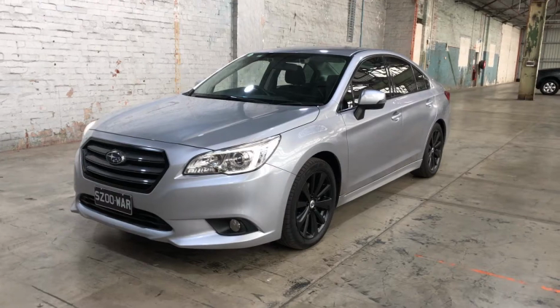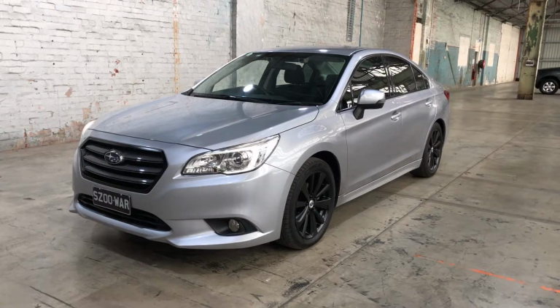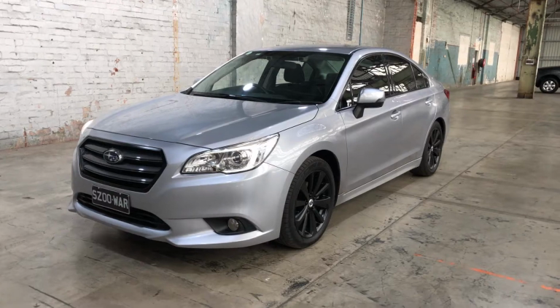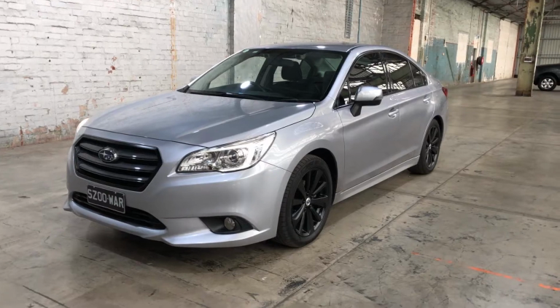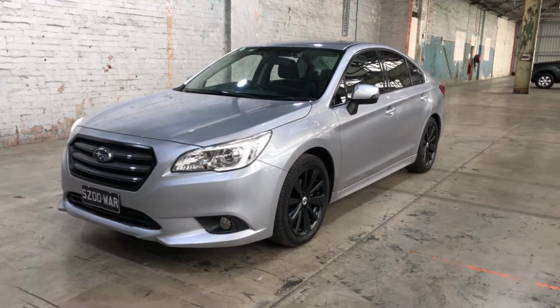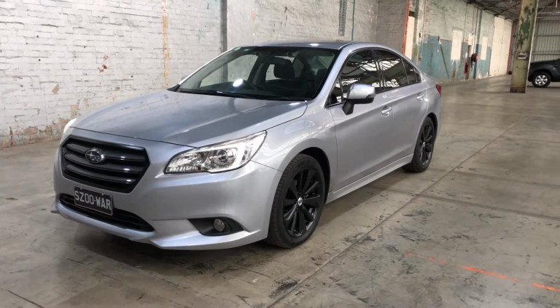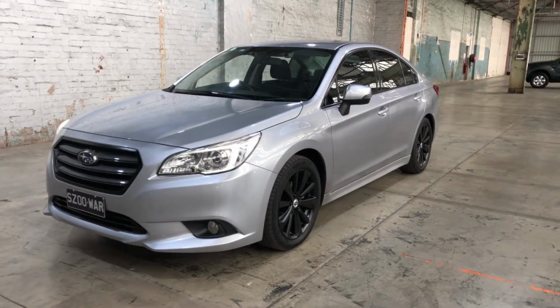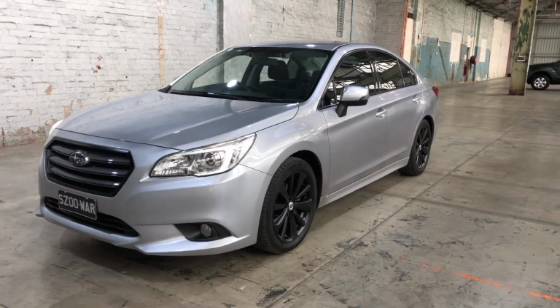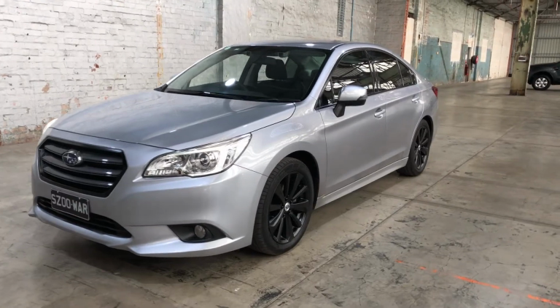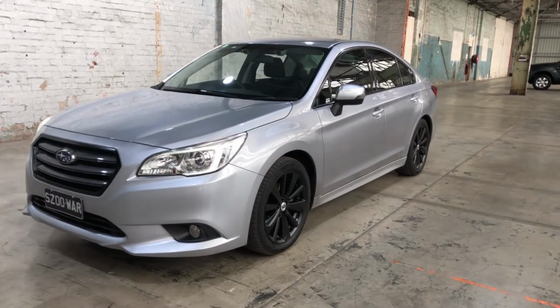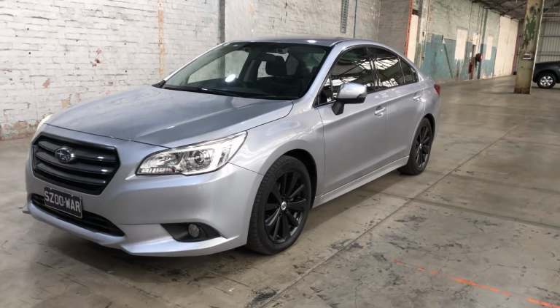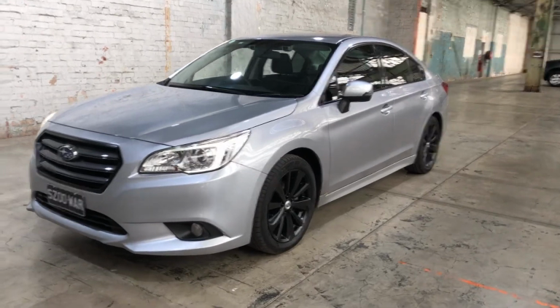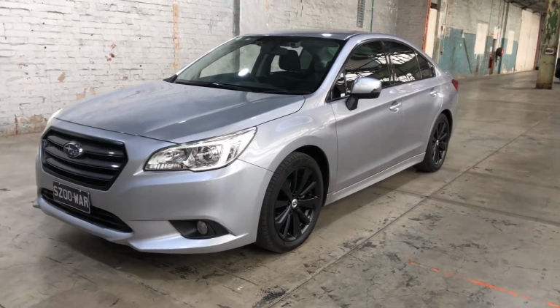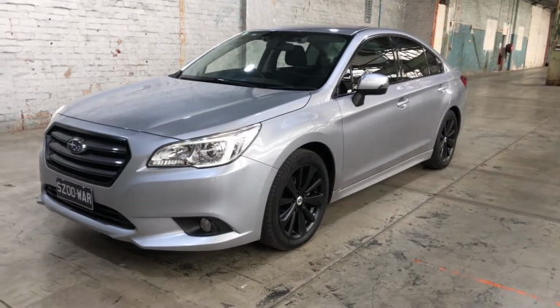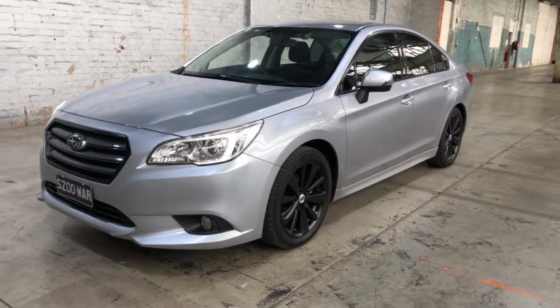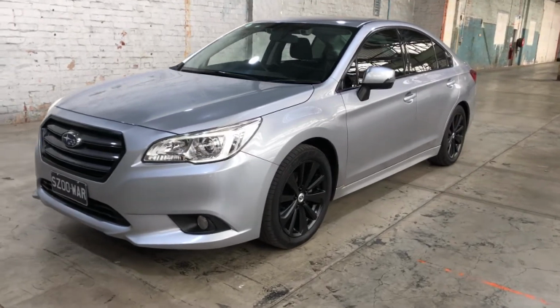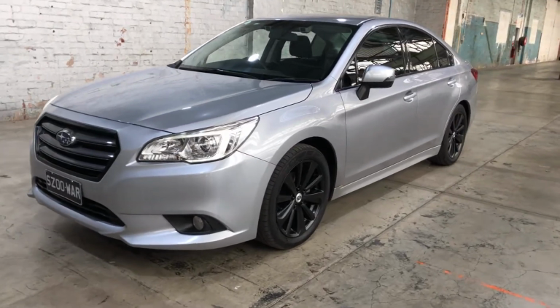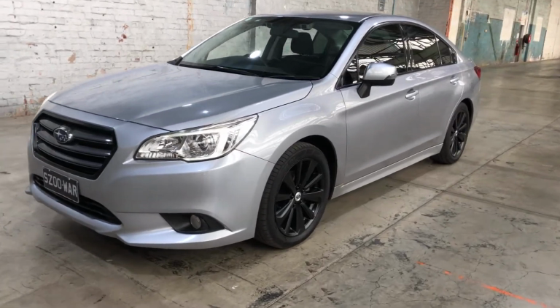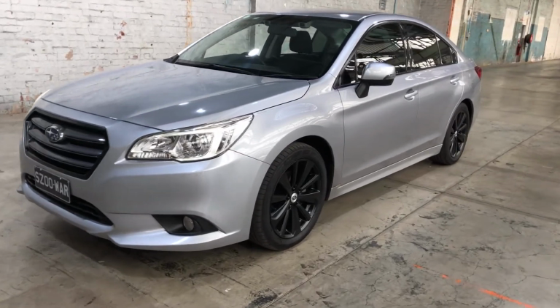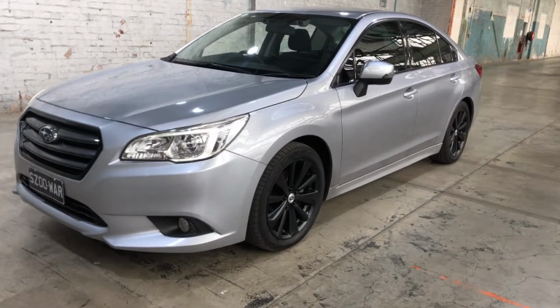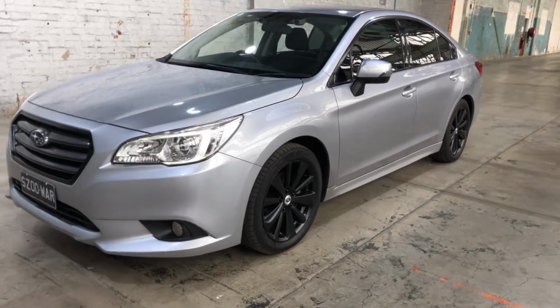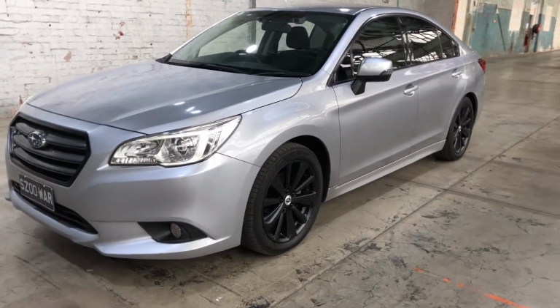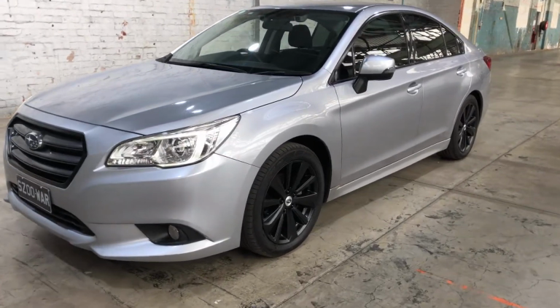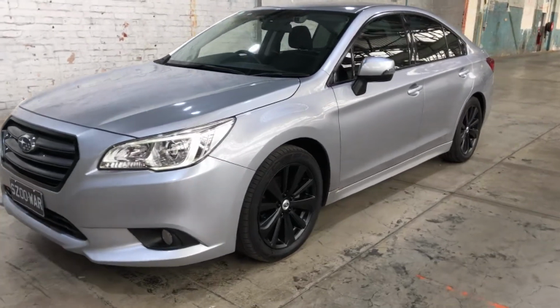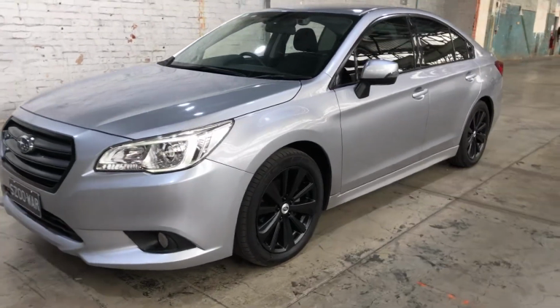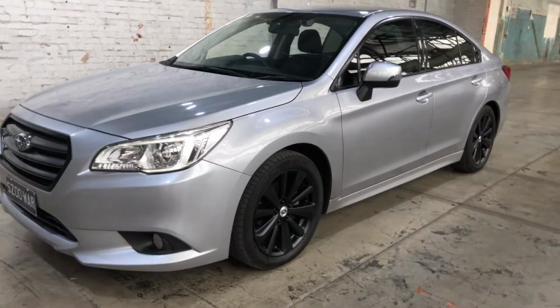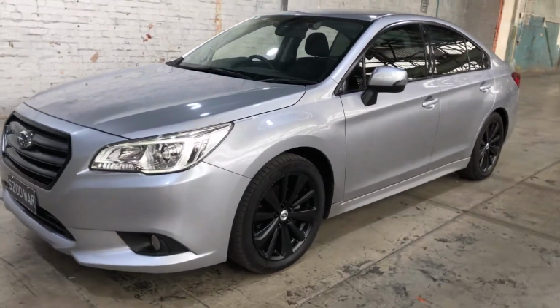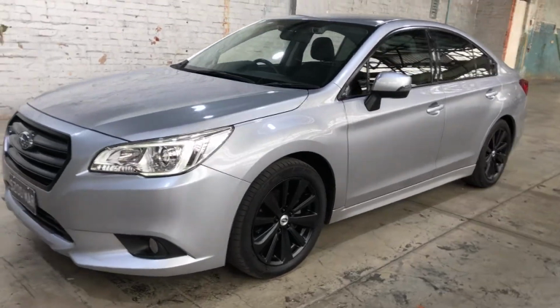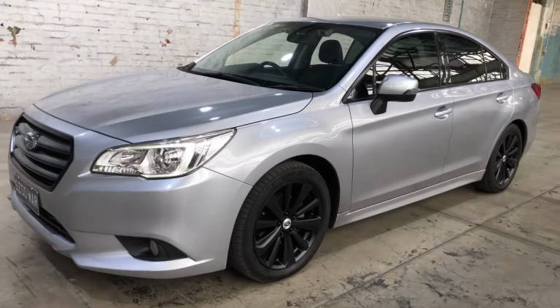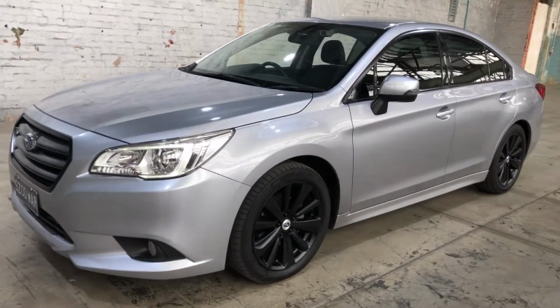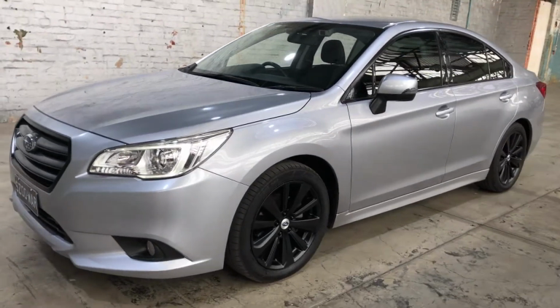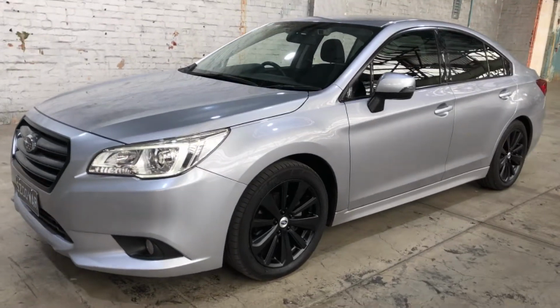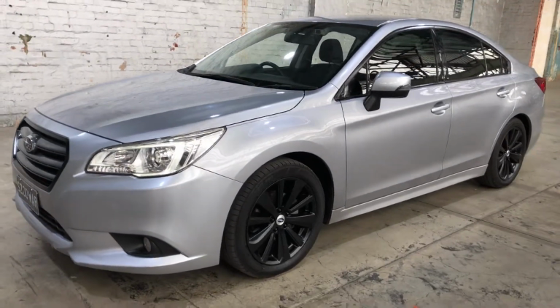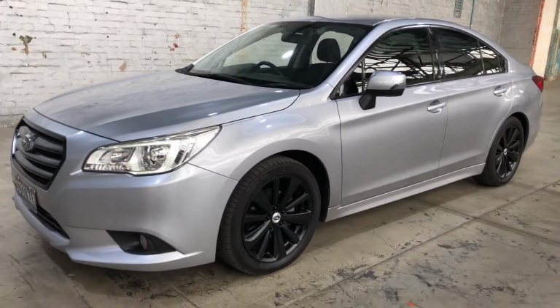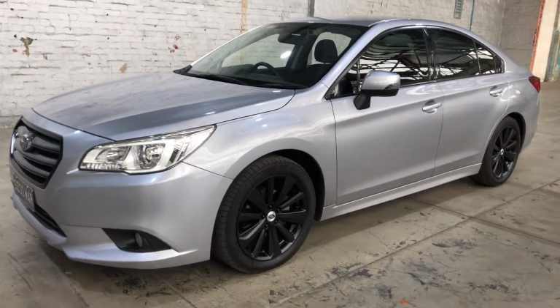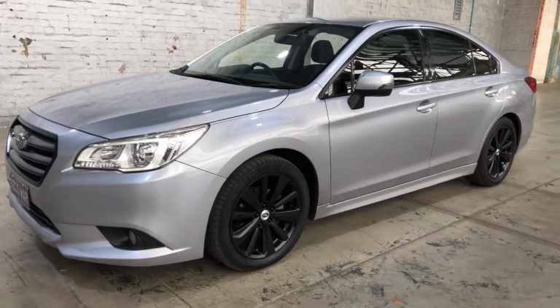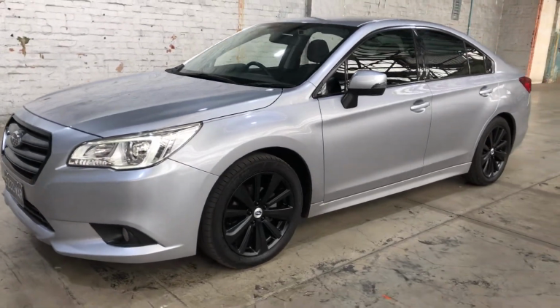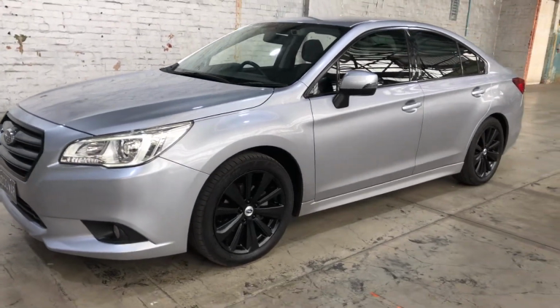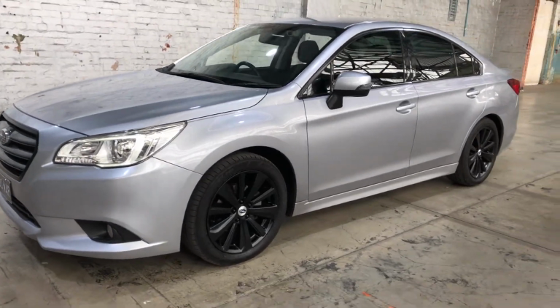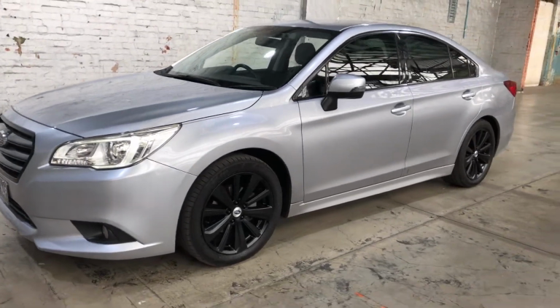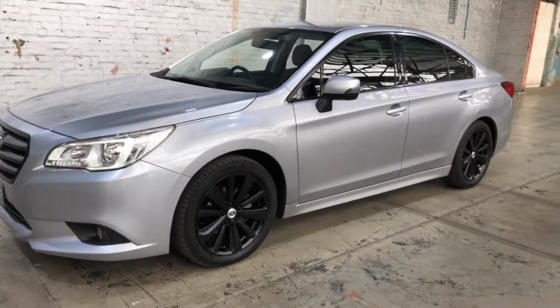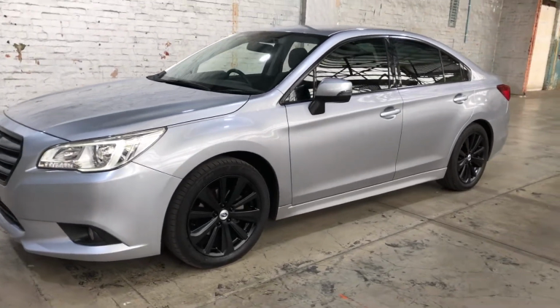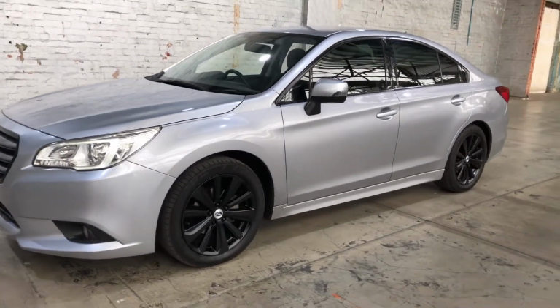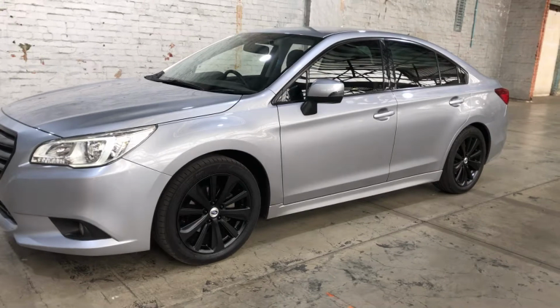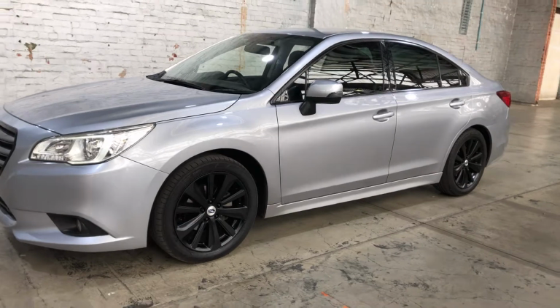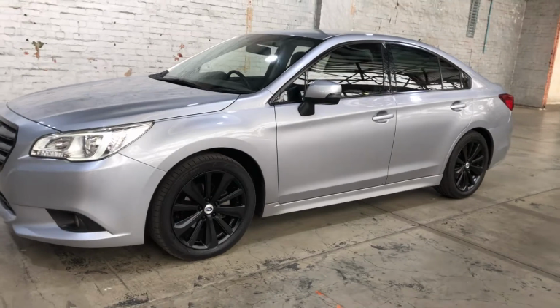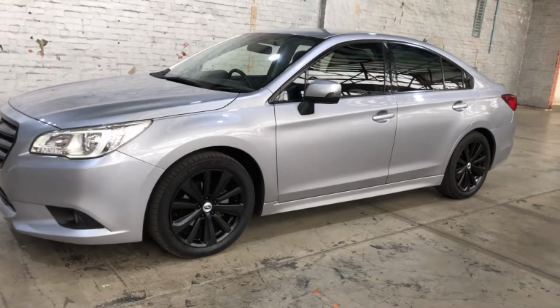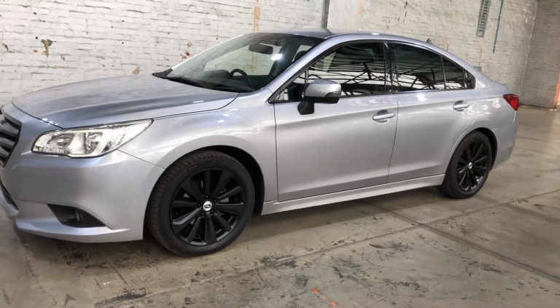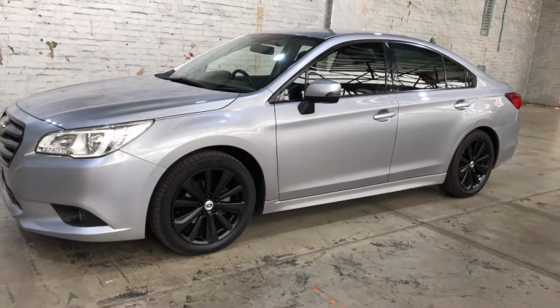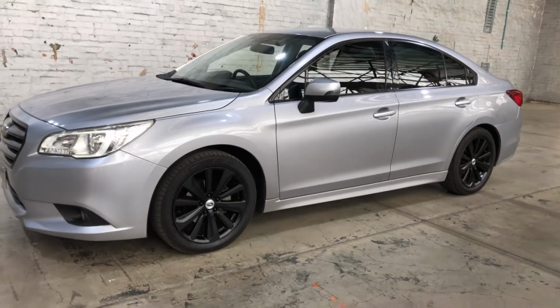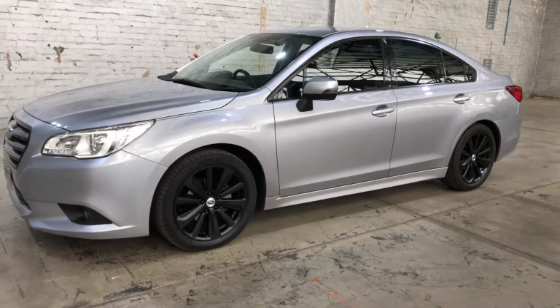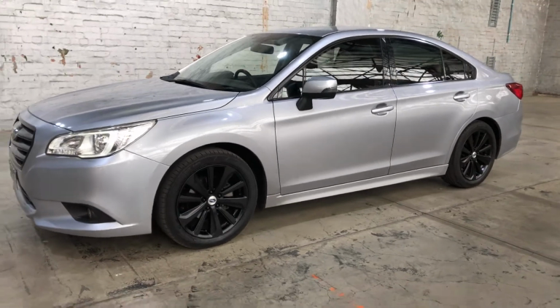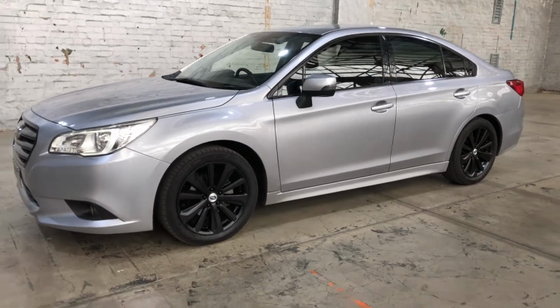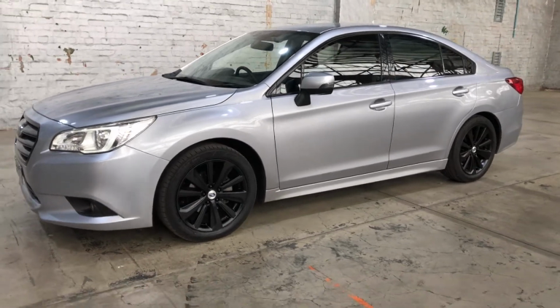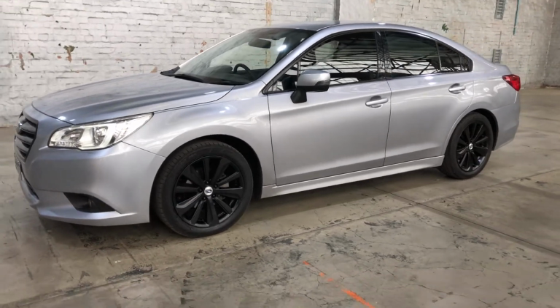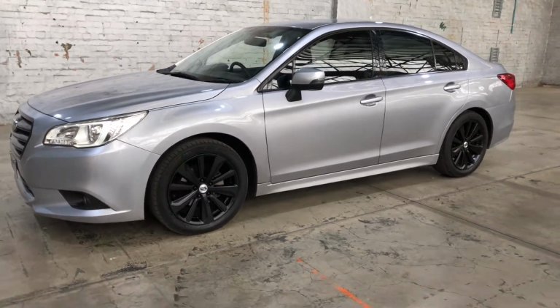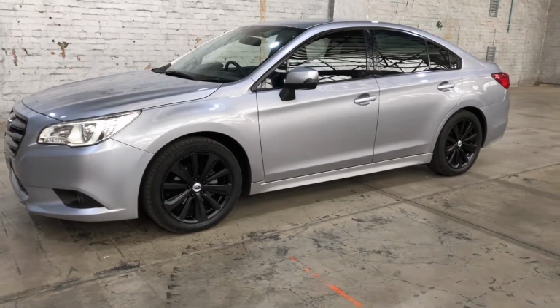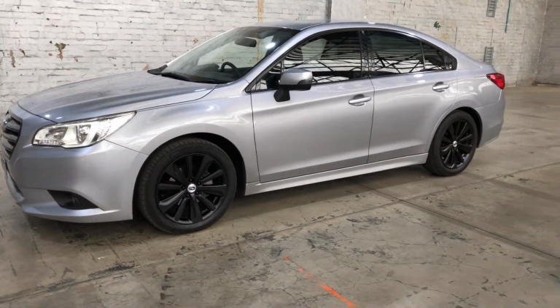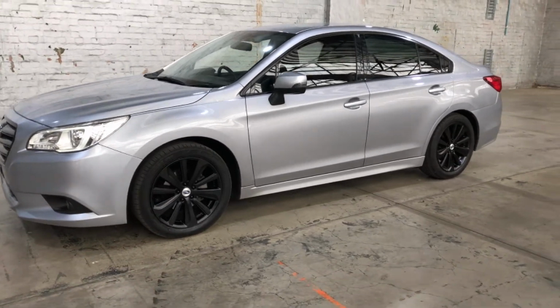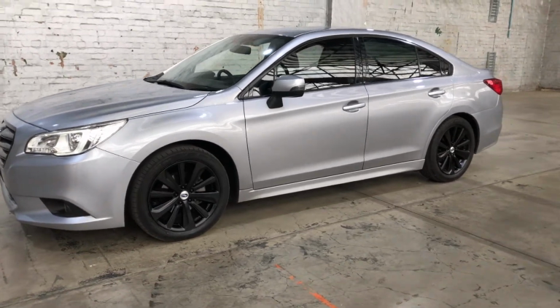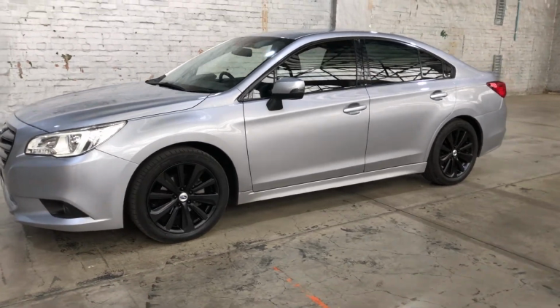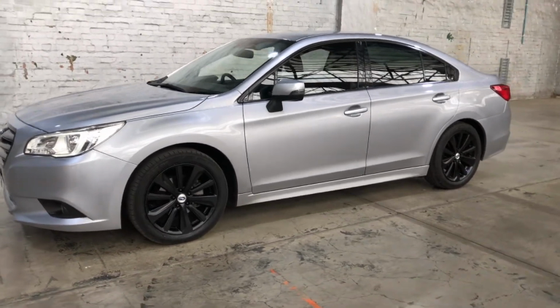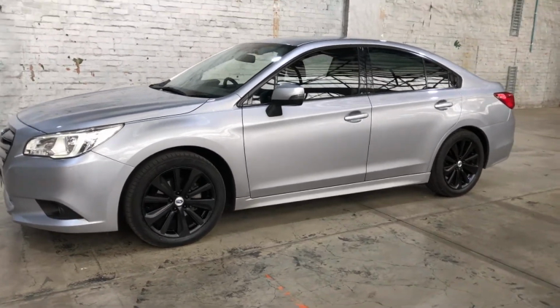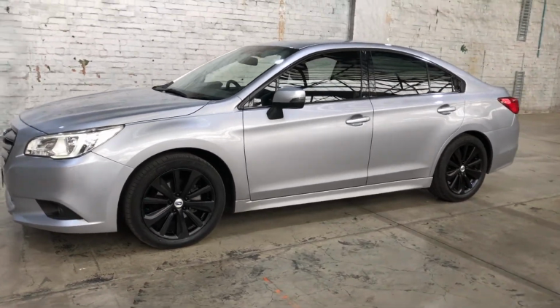Hi guys, welcome to Zupa Cars Warehouse and thank you for your enquiry. Here we have our 2015 Subaru Liberty.